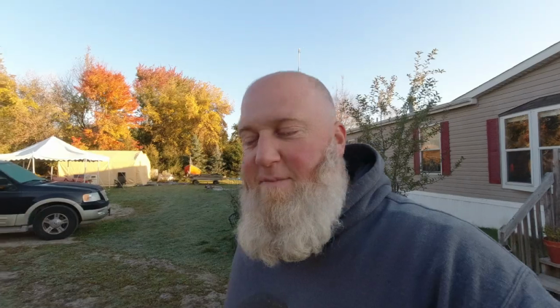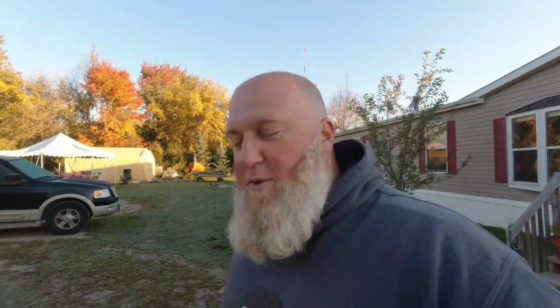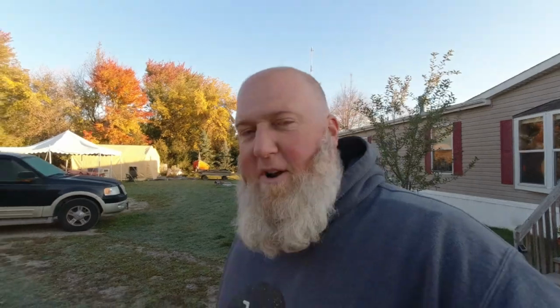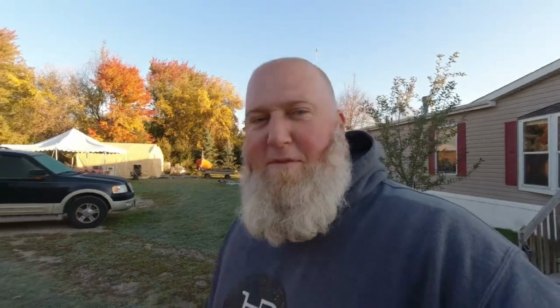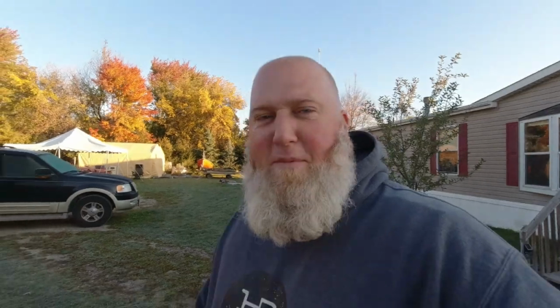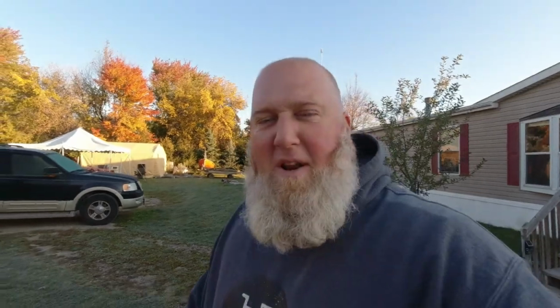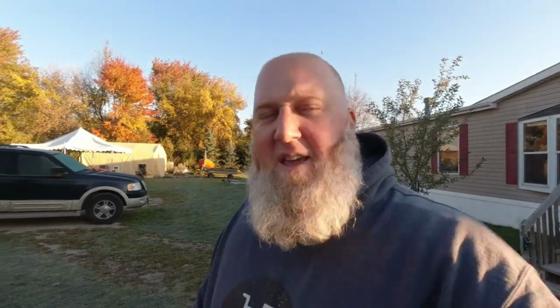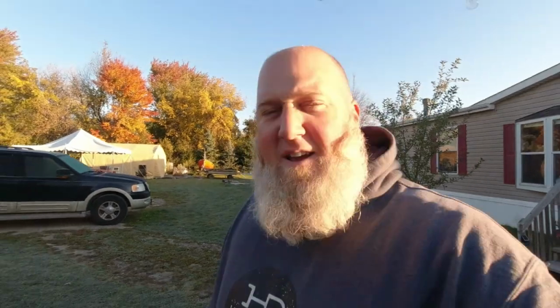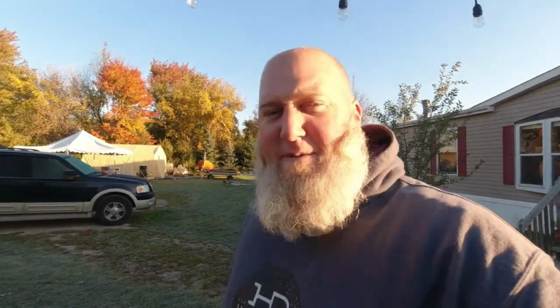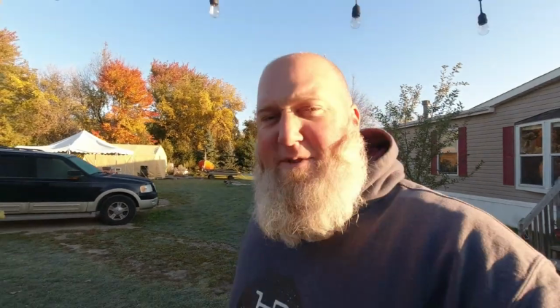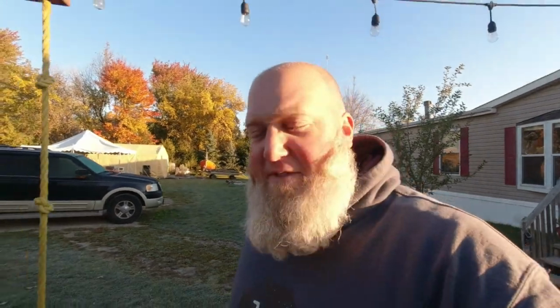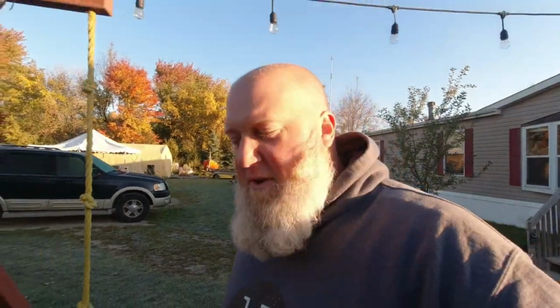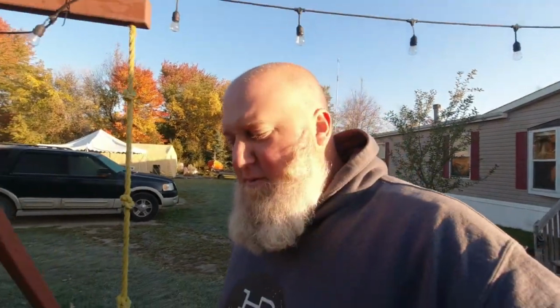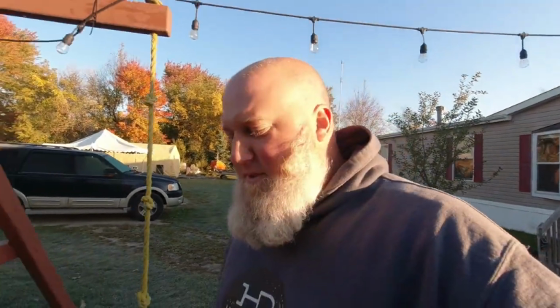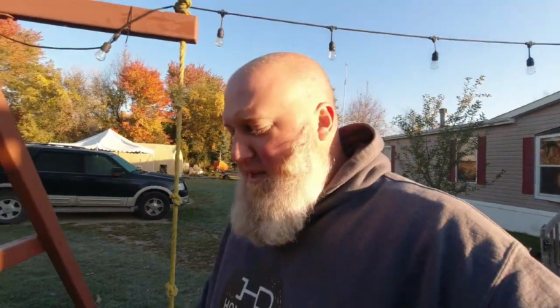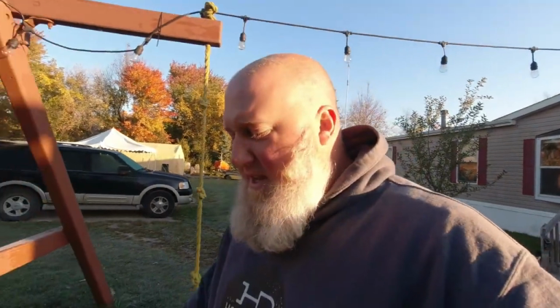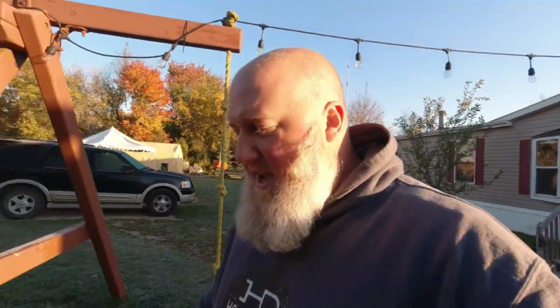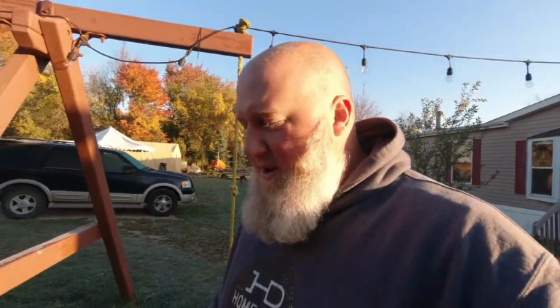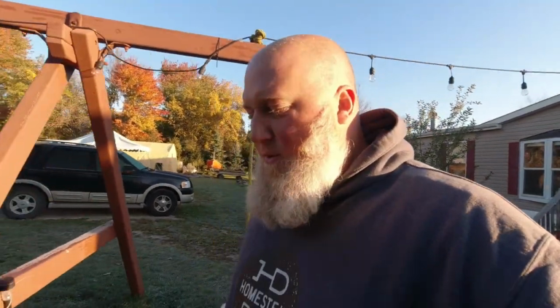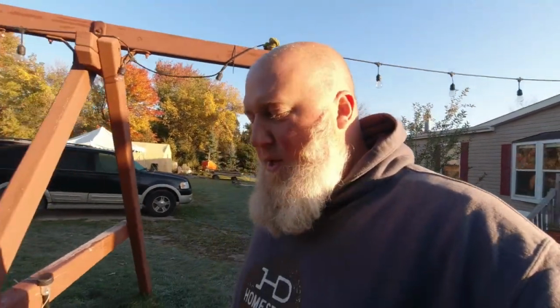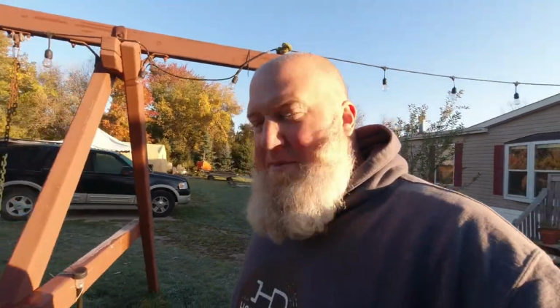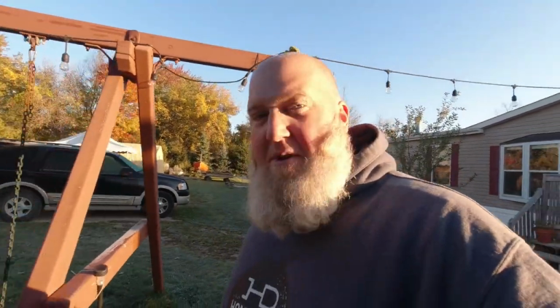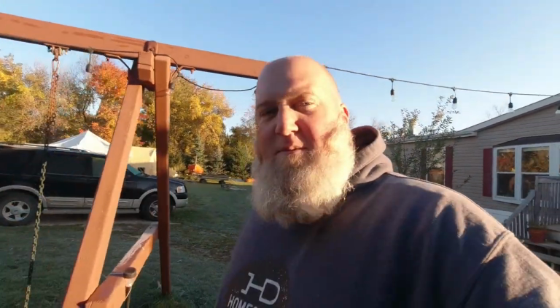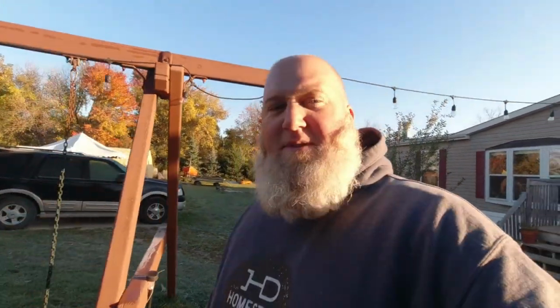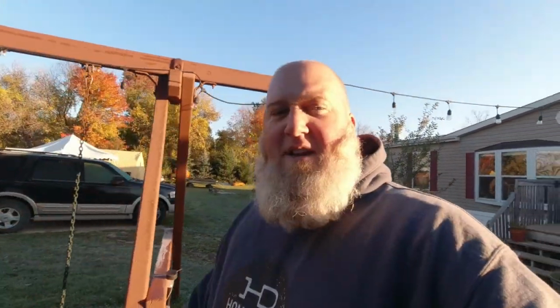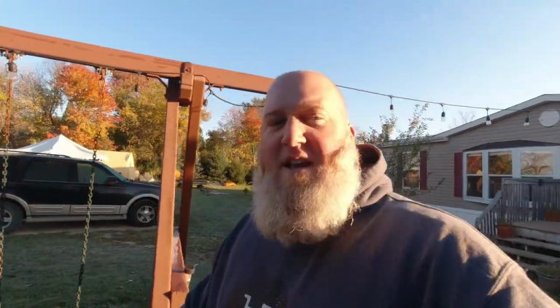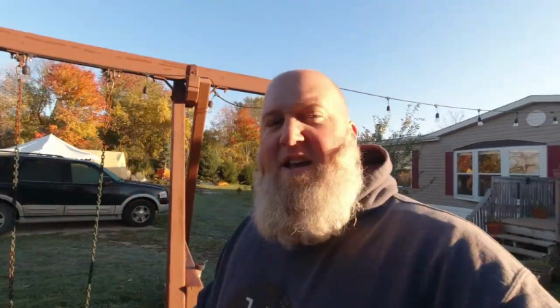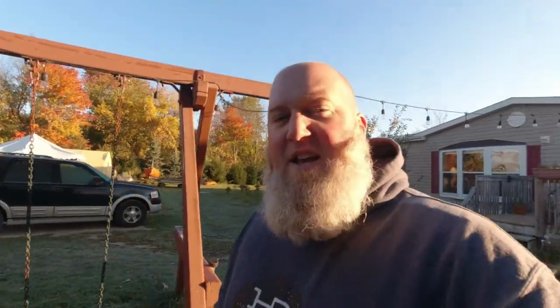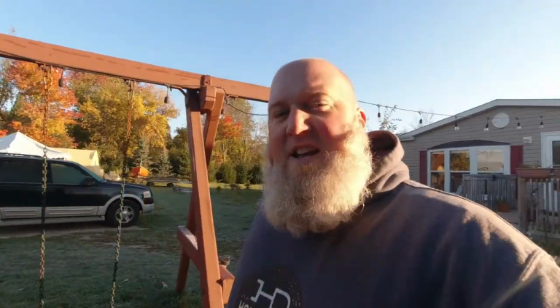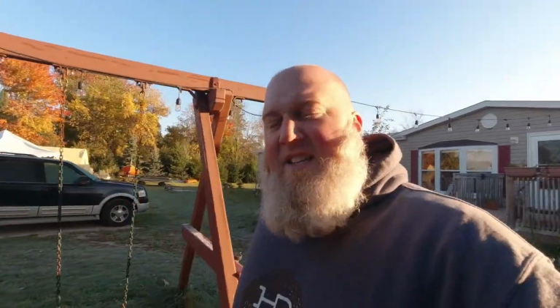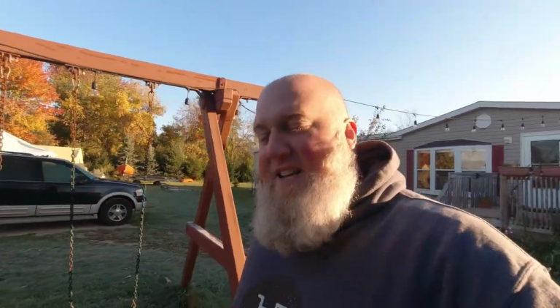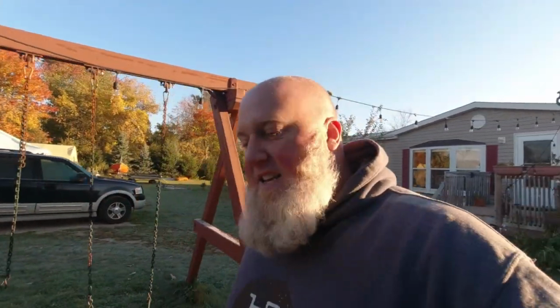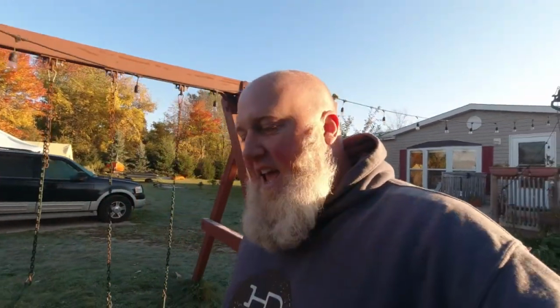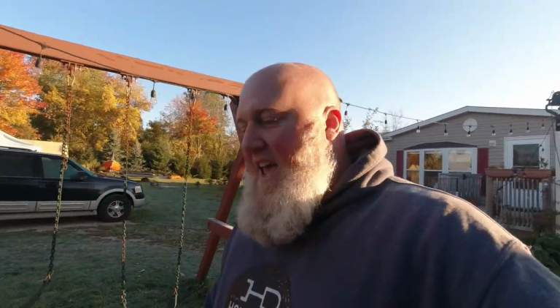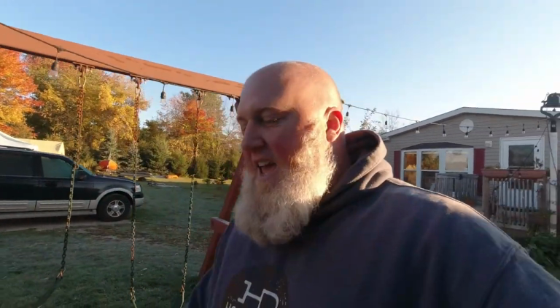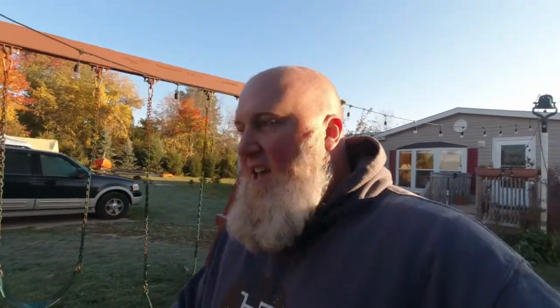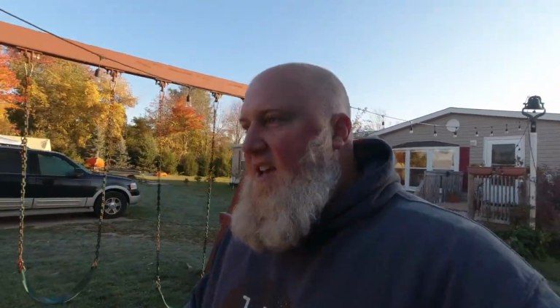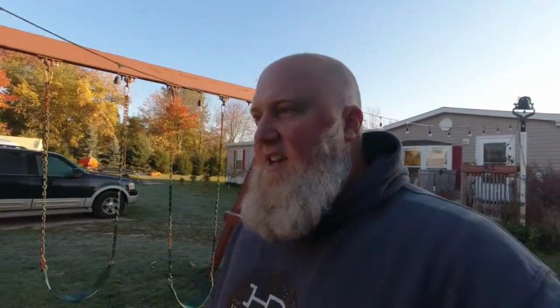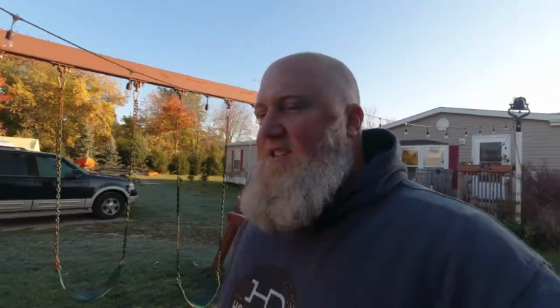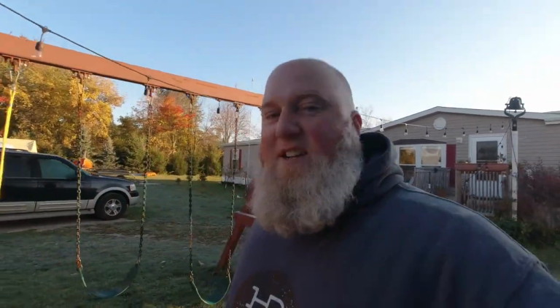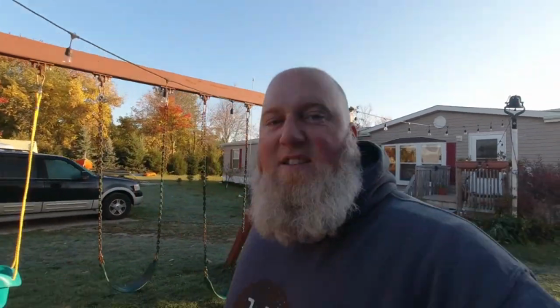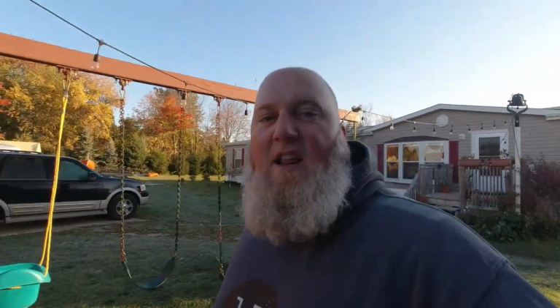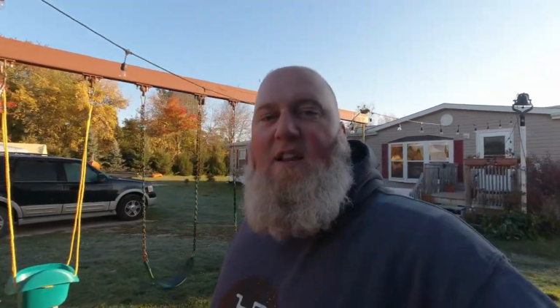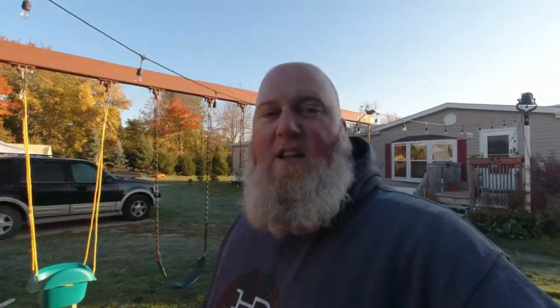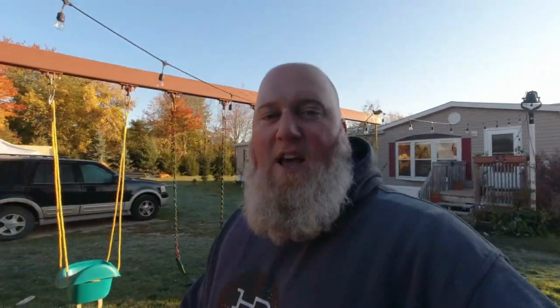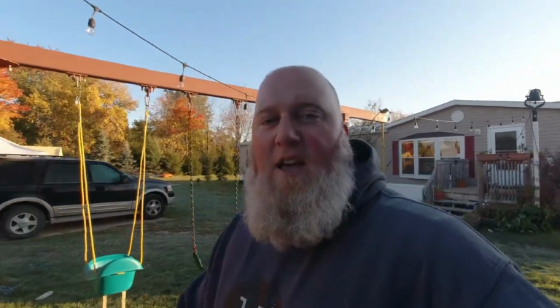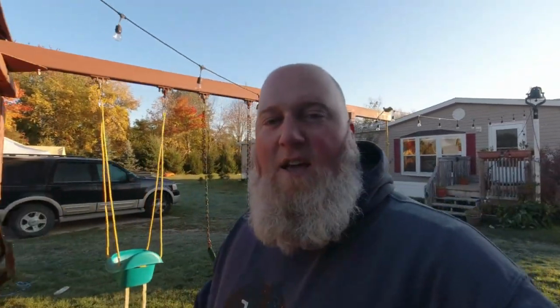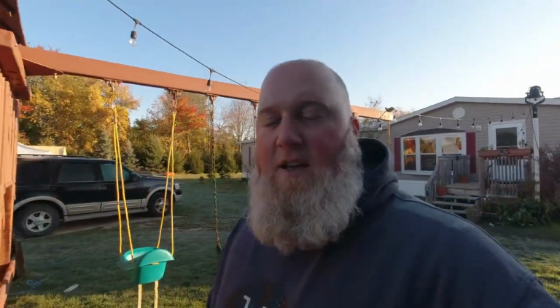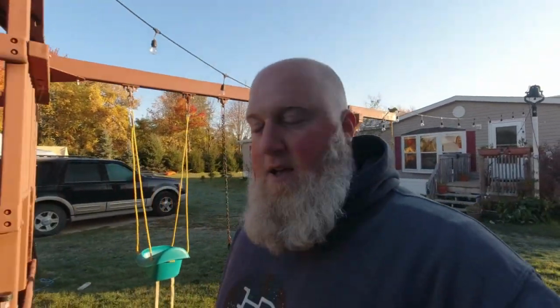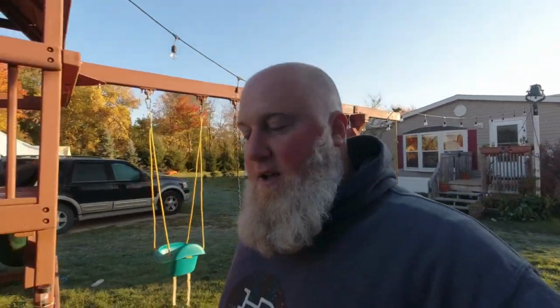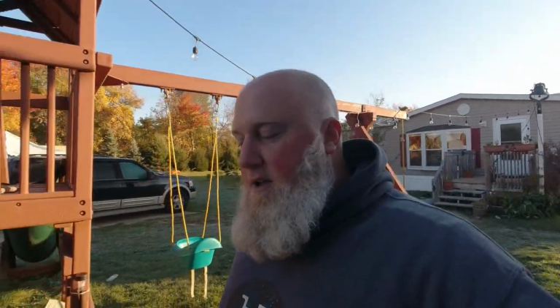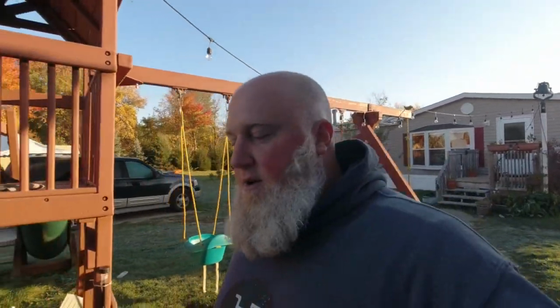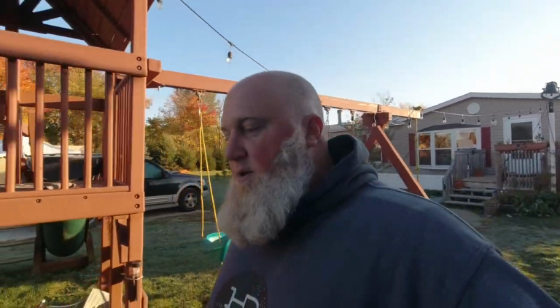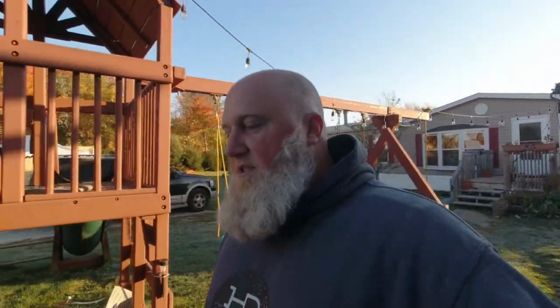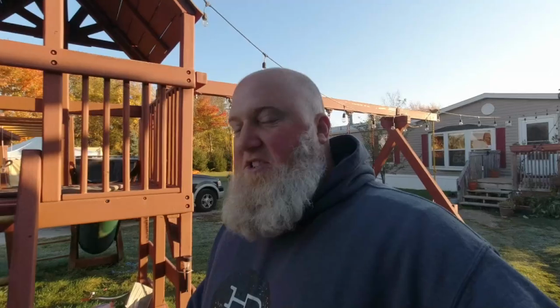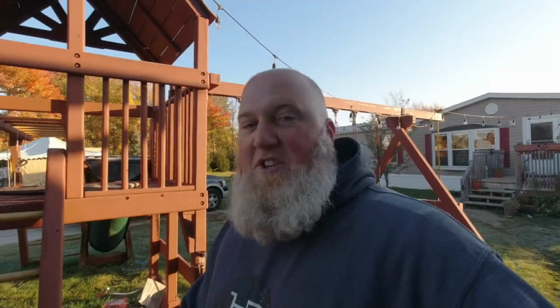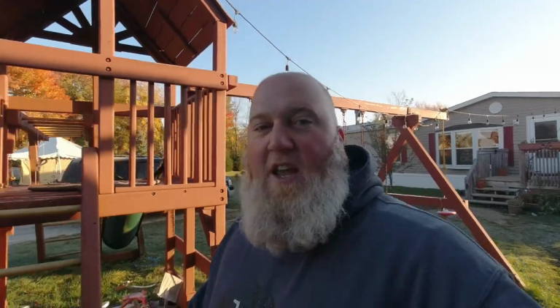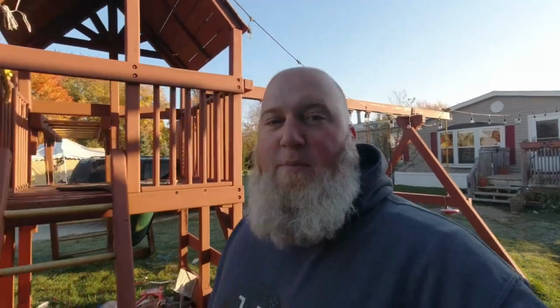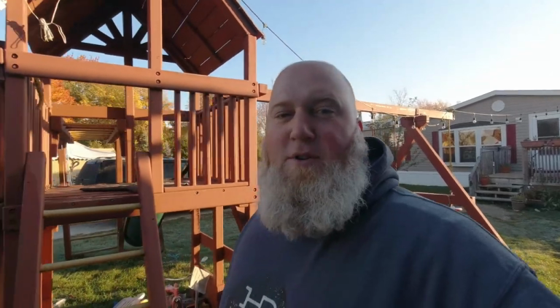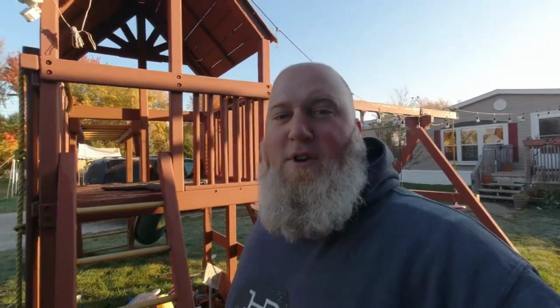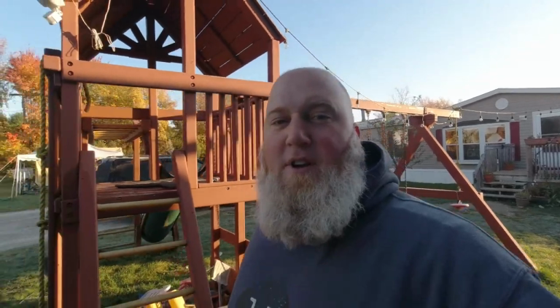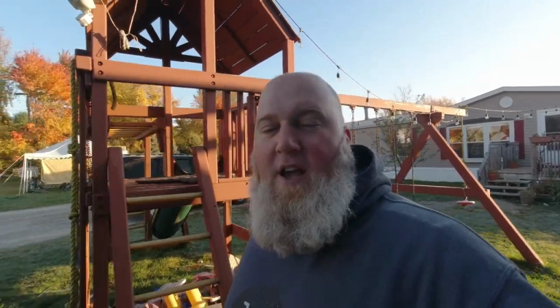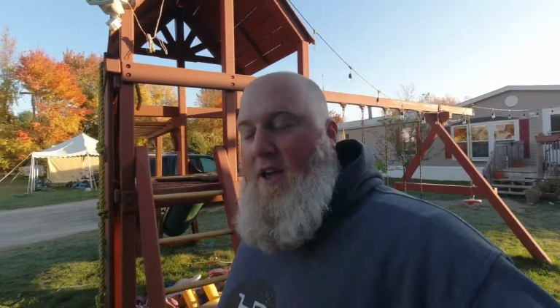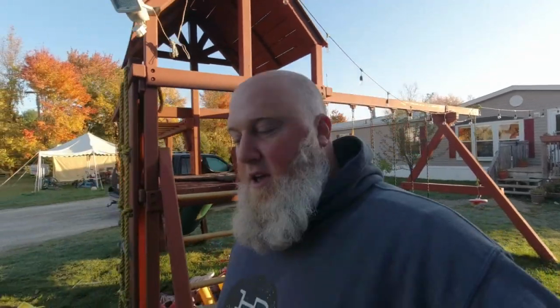Good morning, everybody. I am Jeff, the Homestead Dad, and welcome to Homestead. Today is an exciting day — it's chicken butchering day.